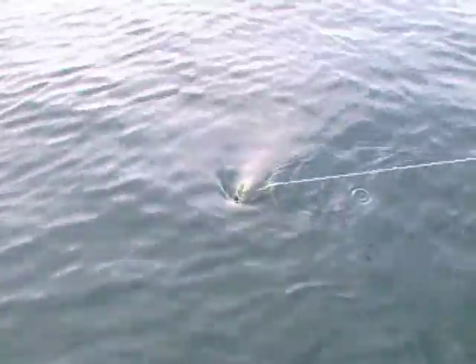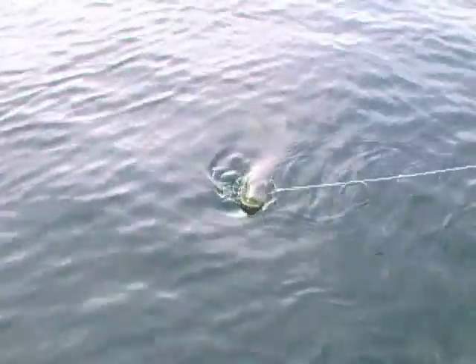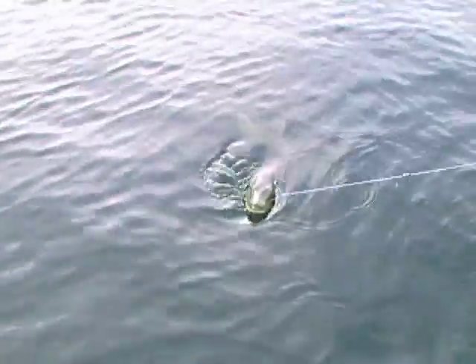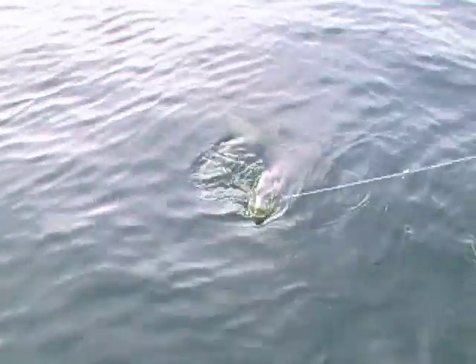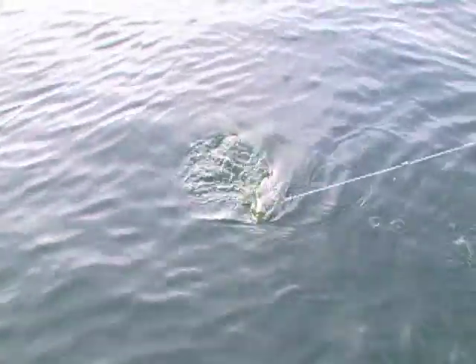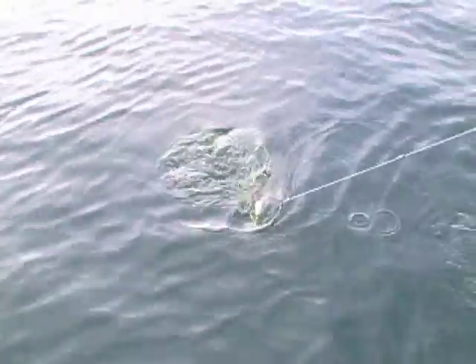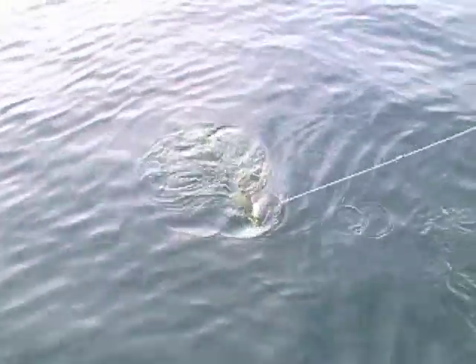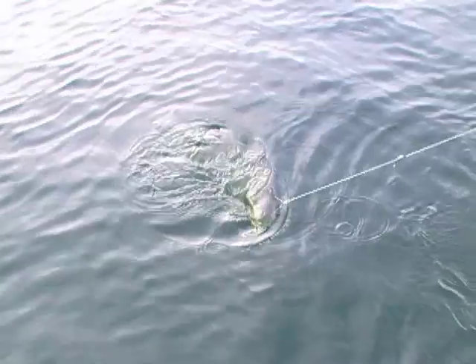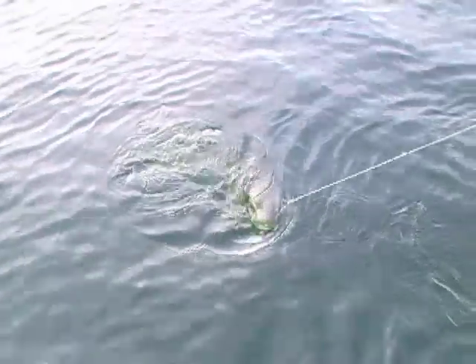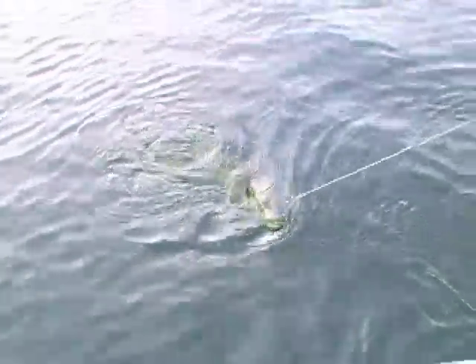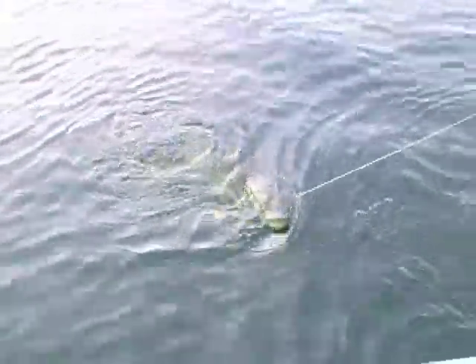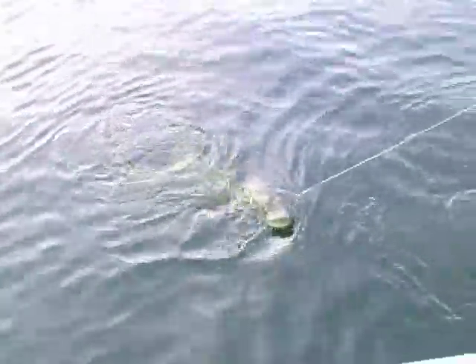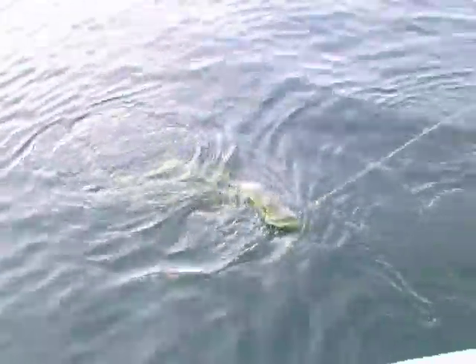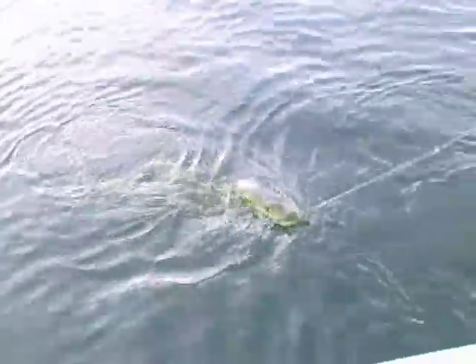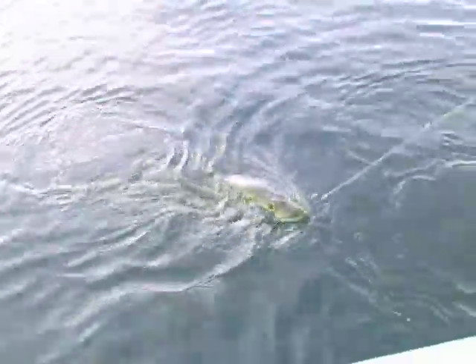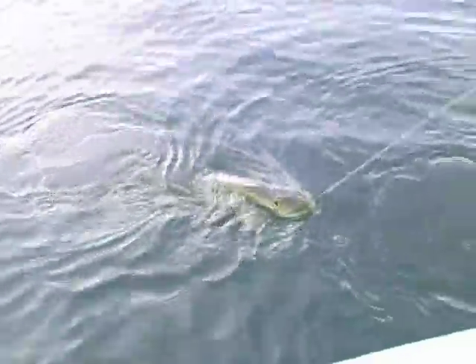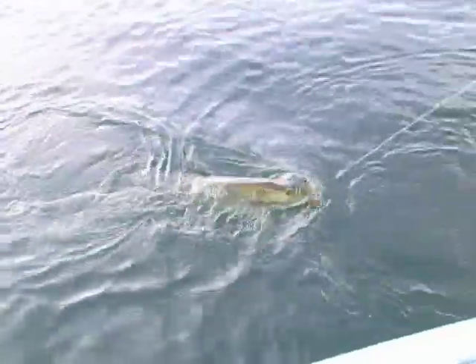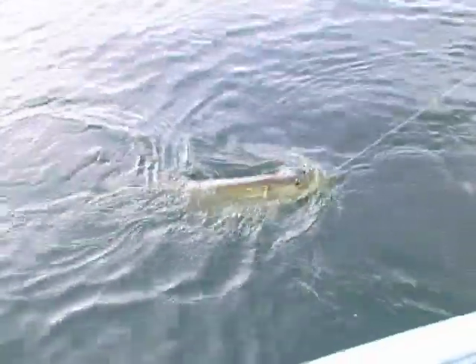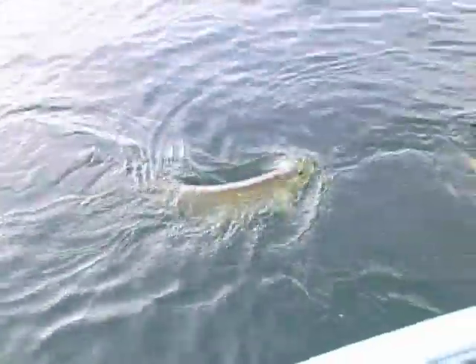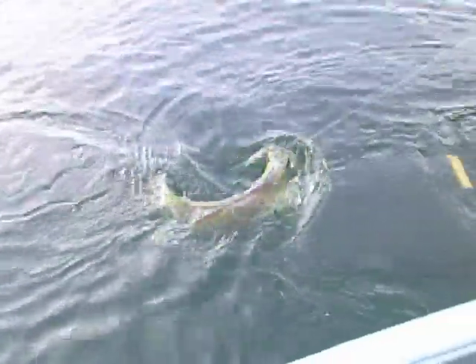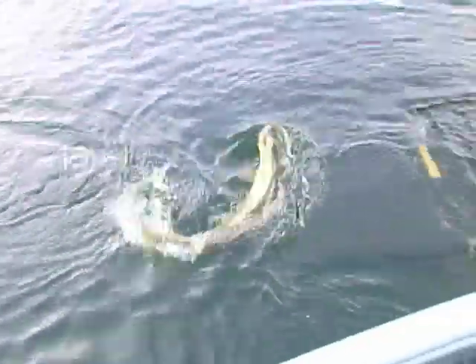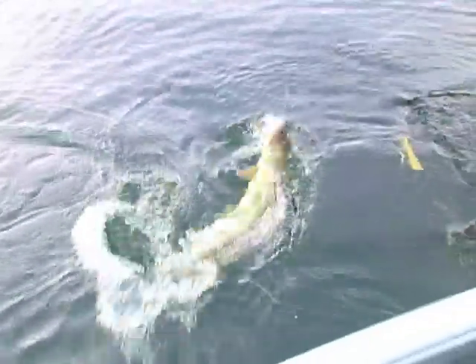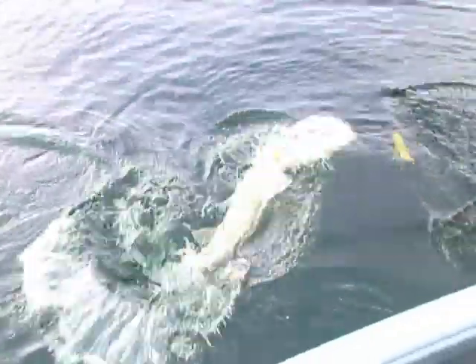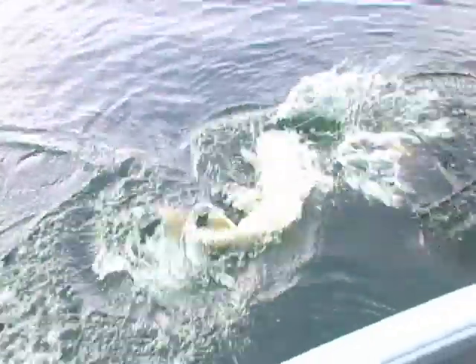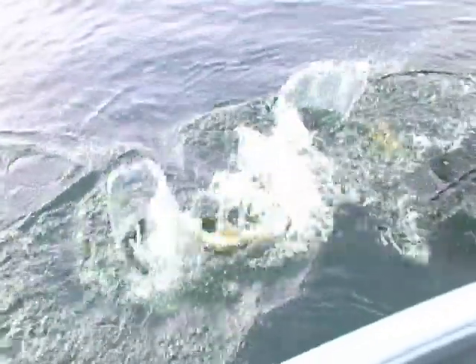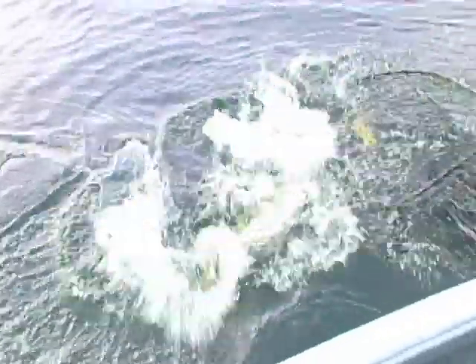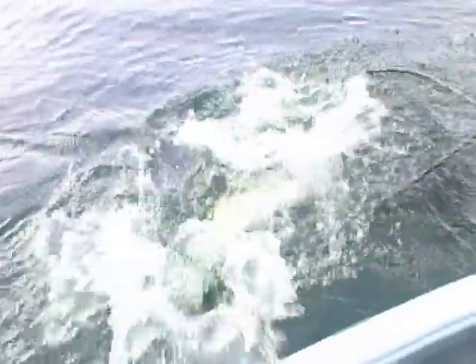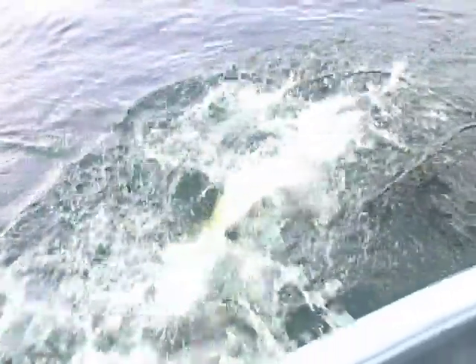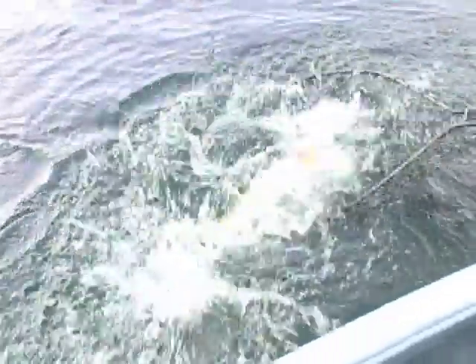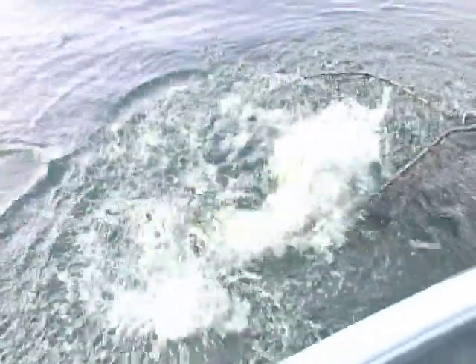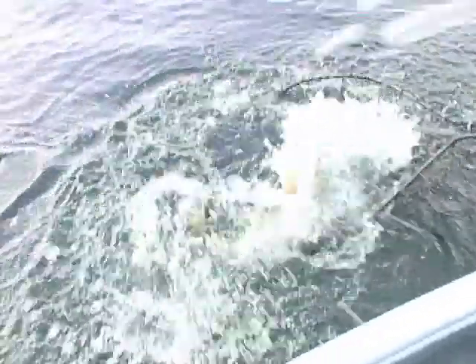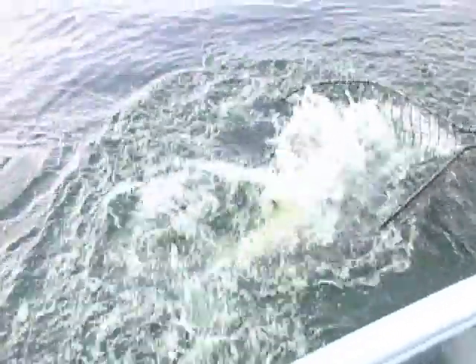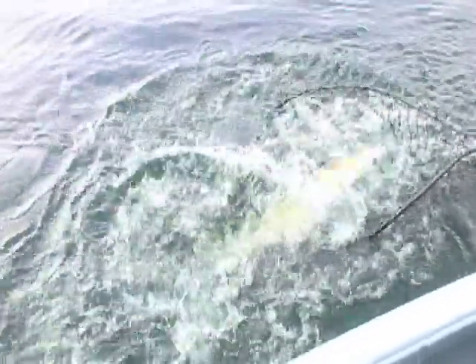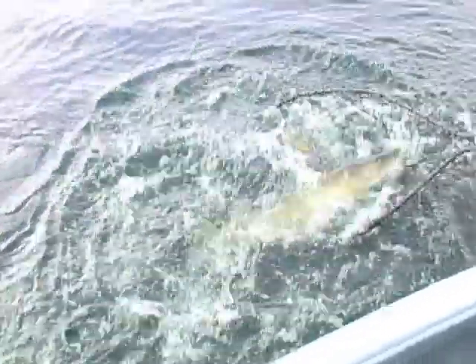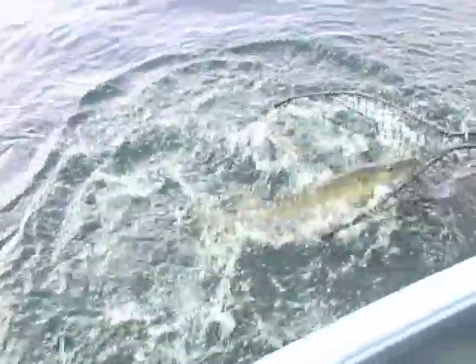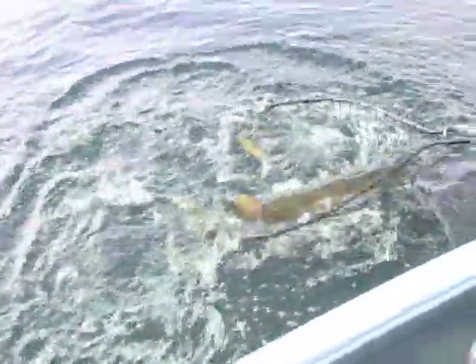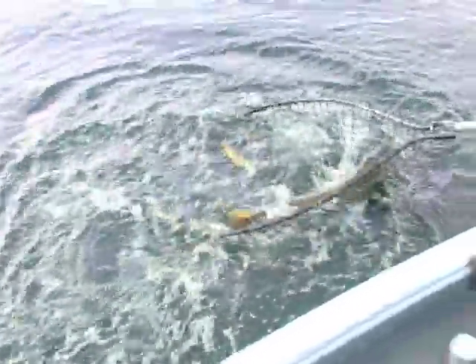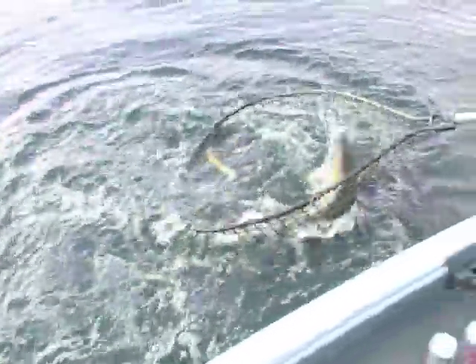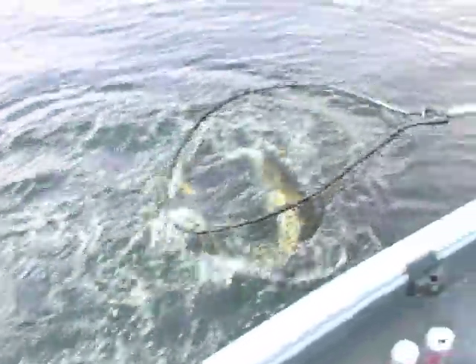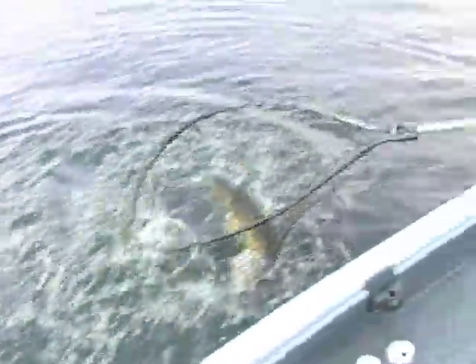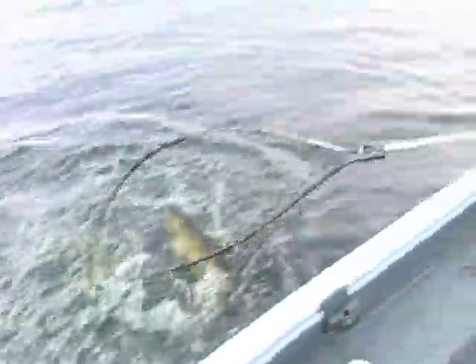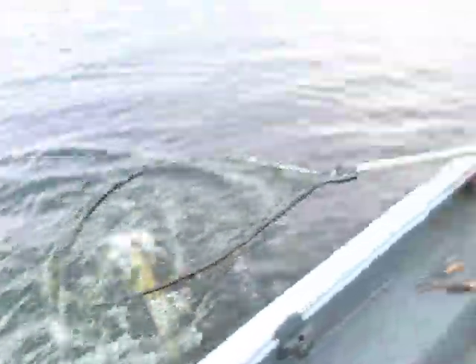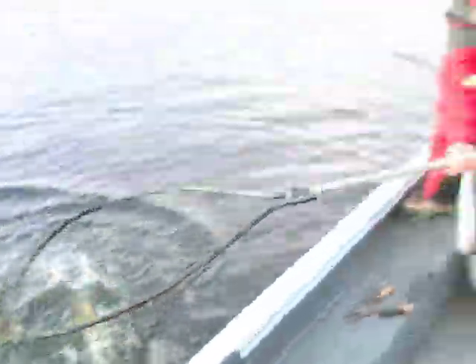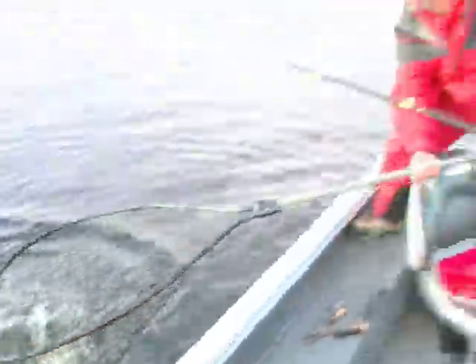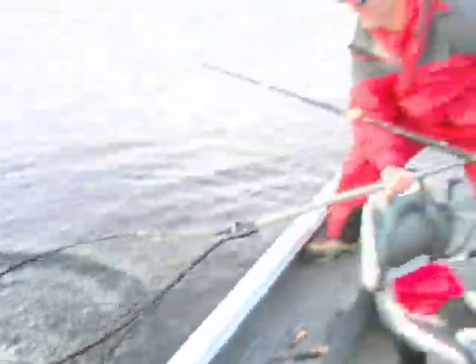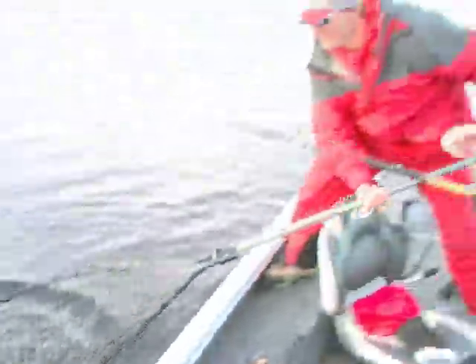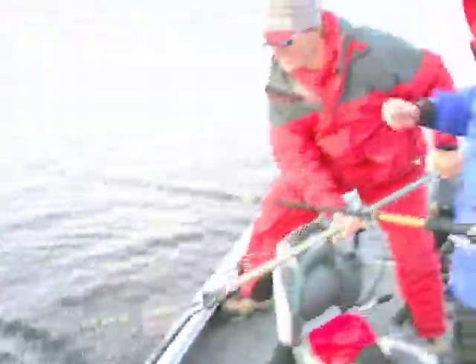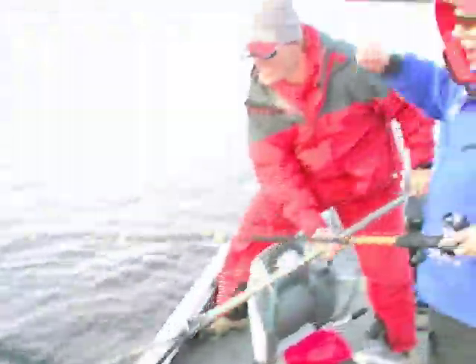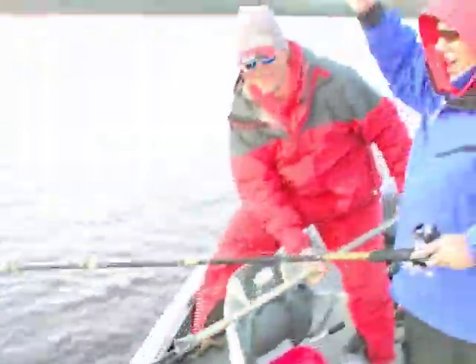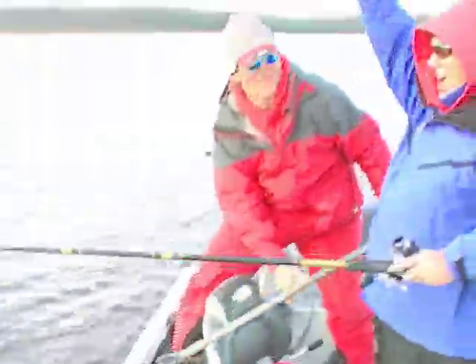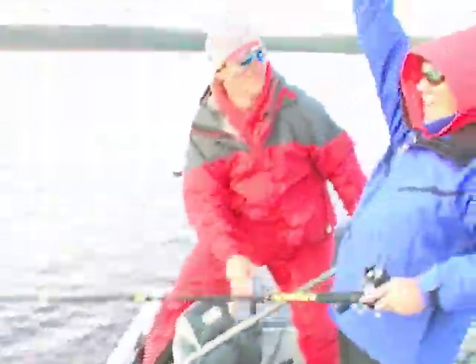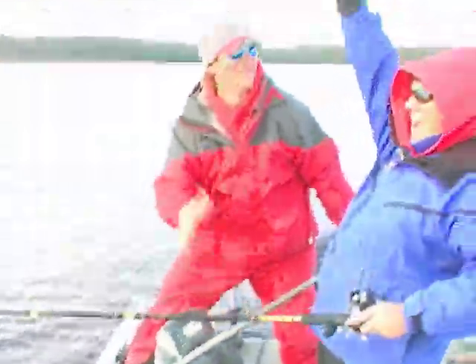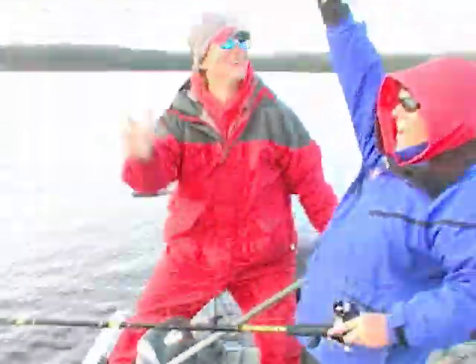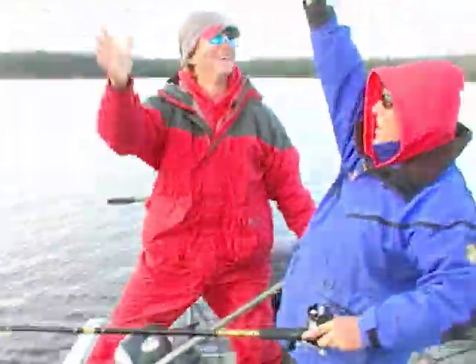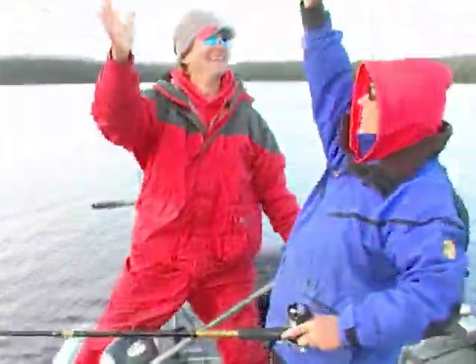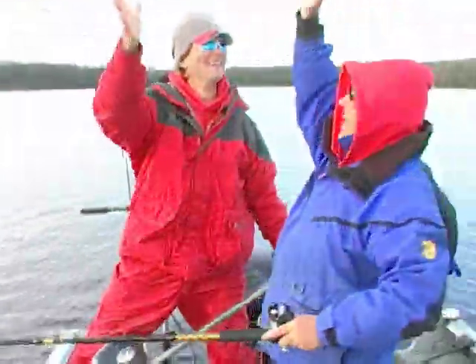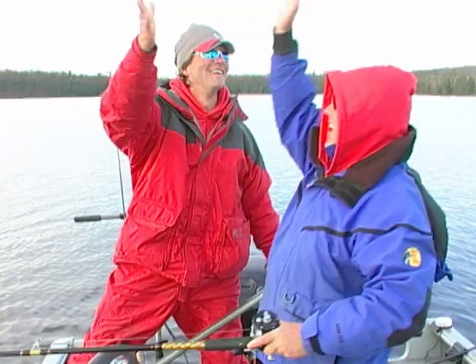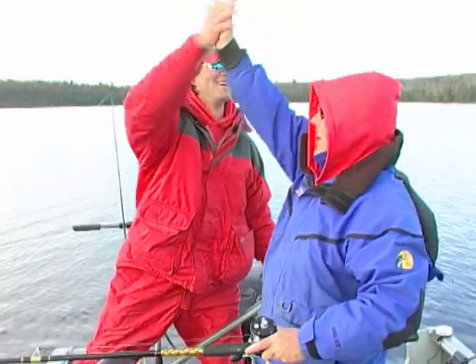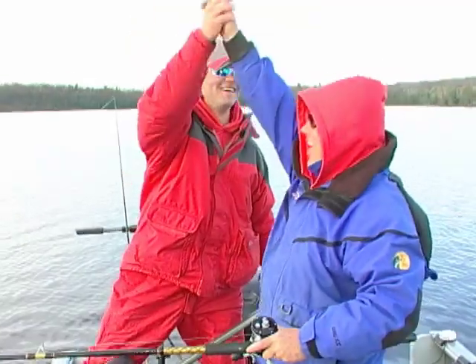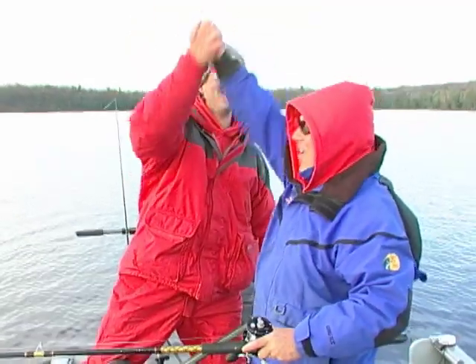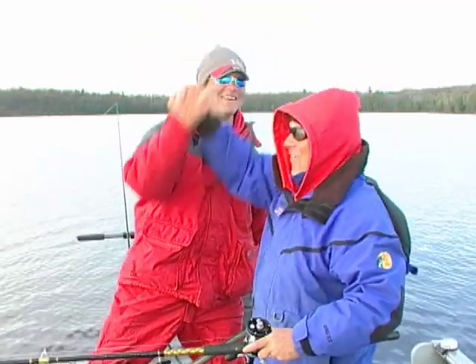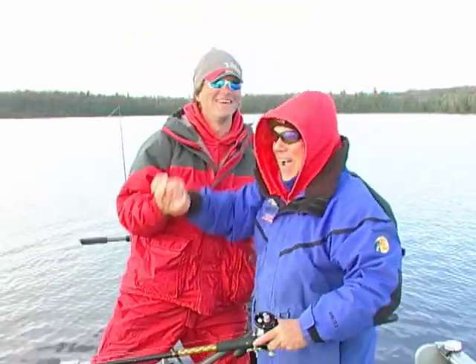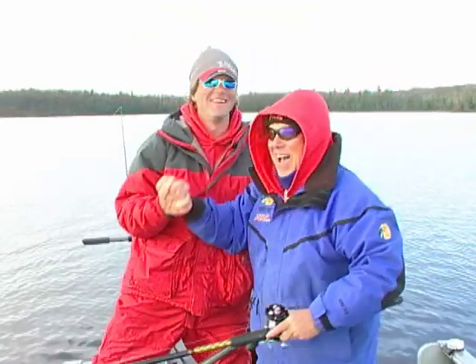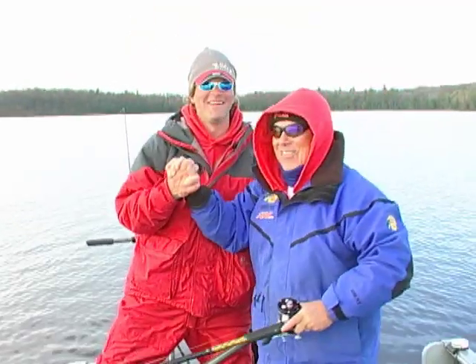Look at that muskellunge! Look at the last one! Hey, hey, hey! All right, way to go, Ronald.